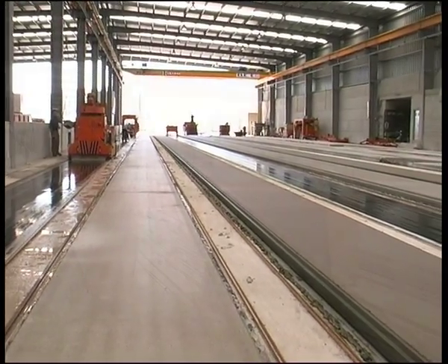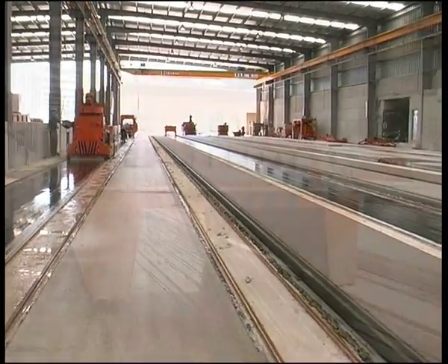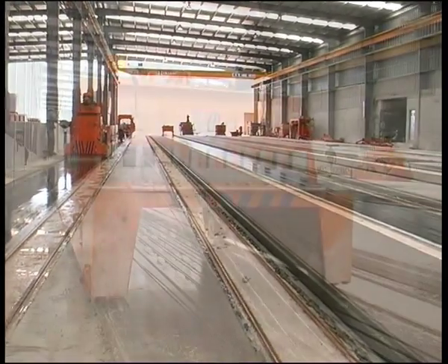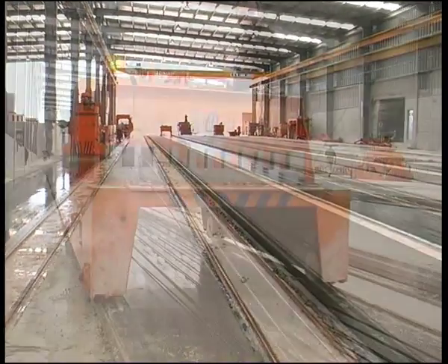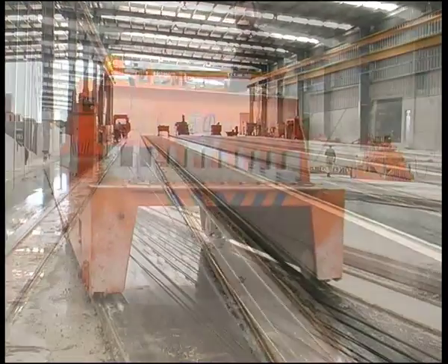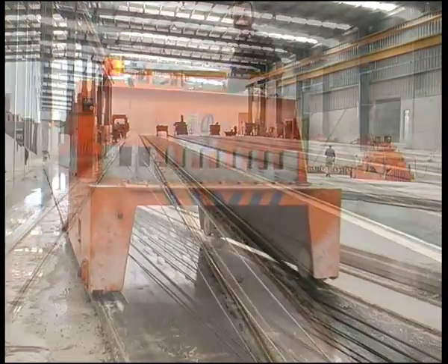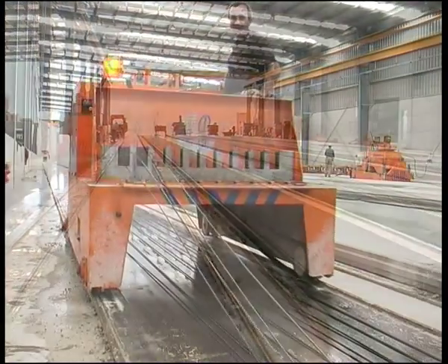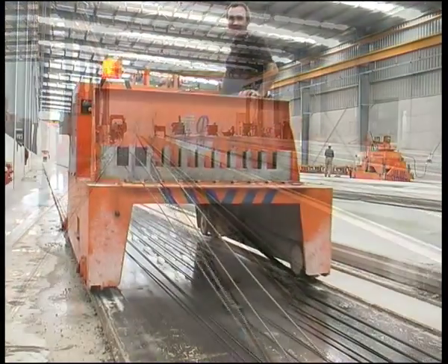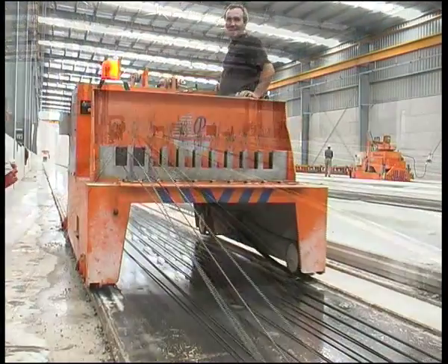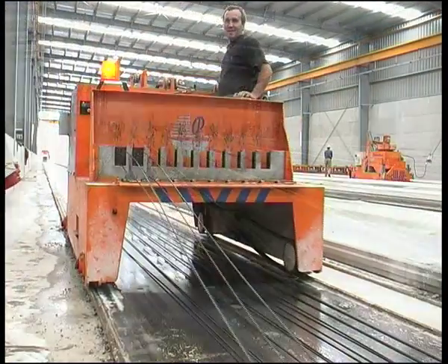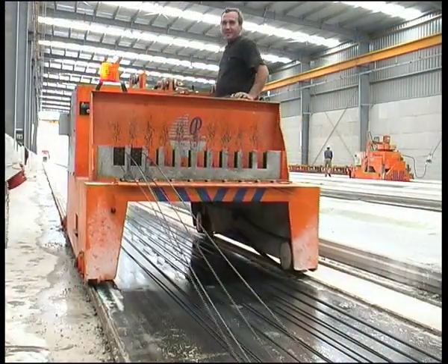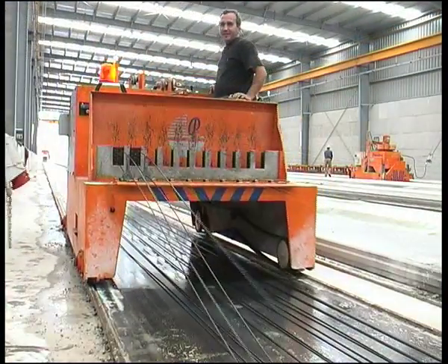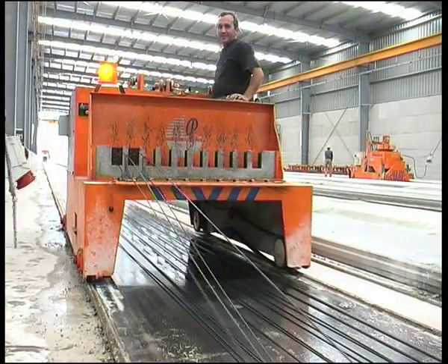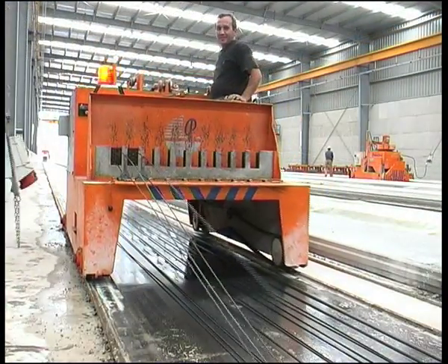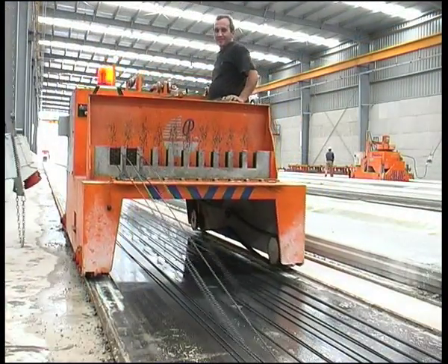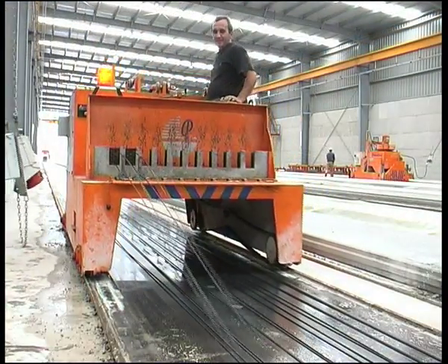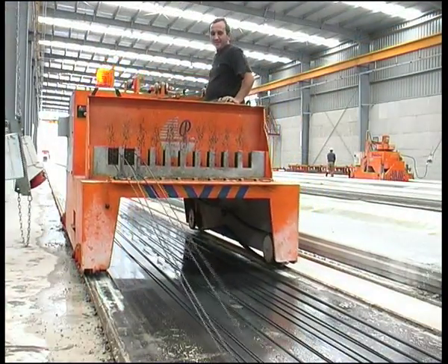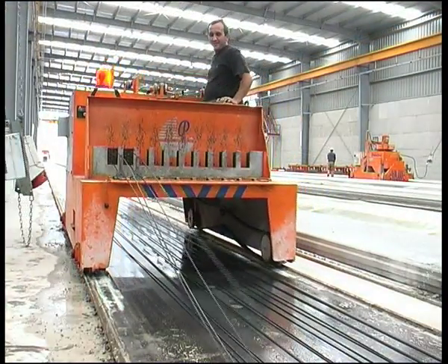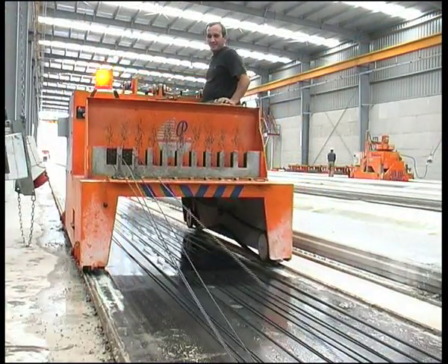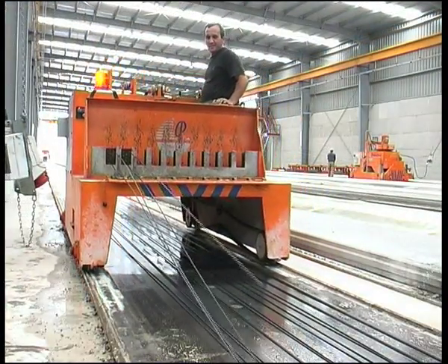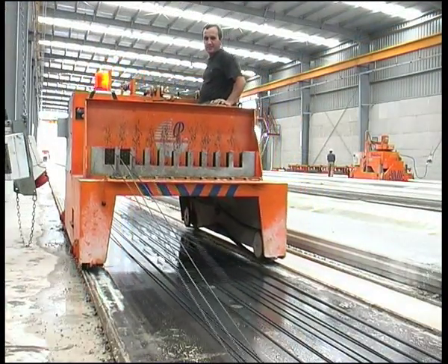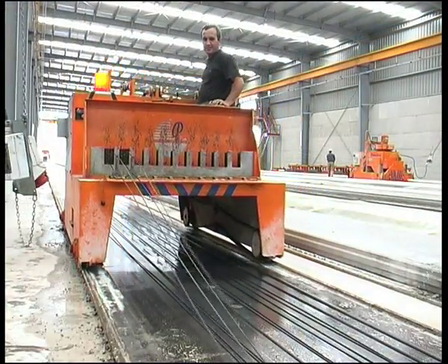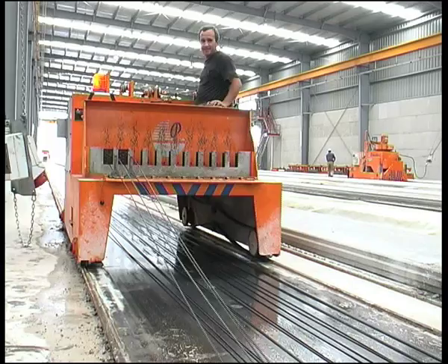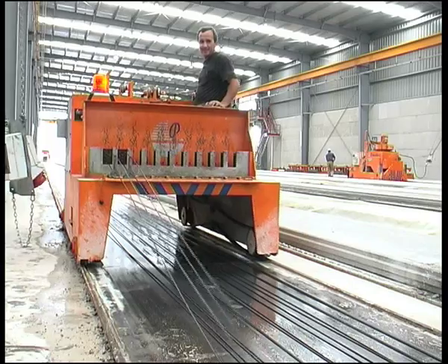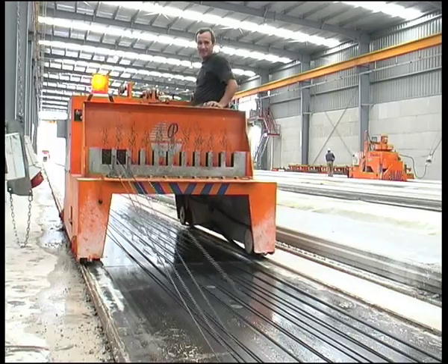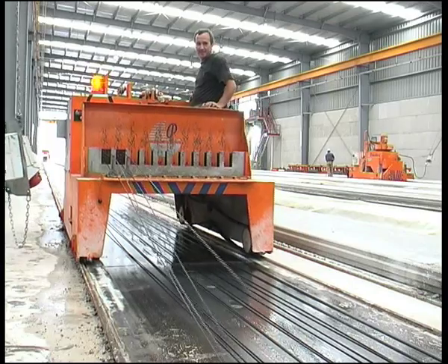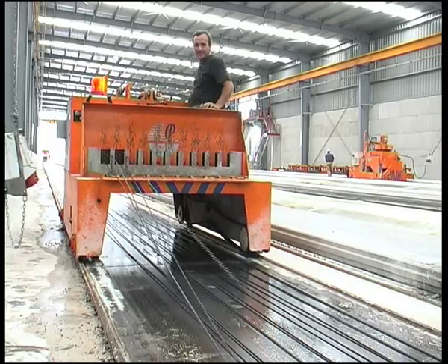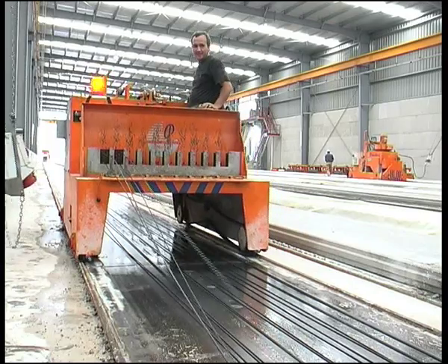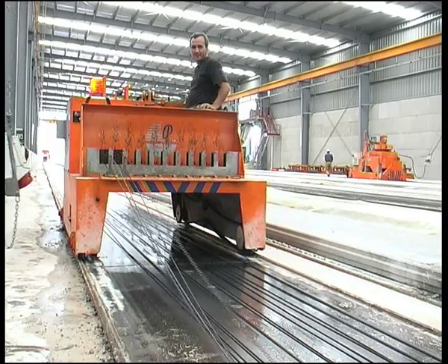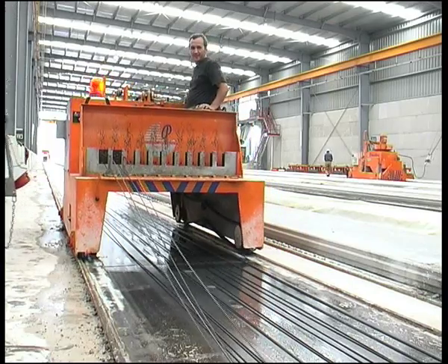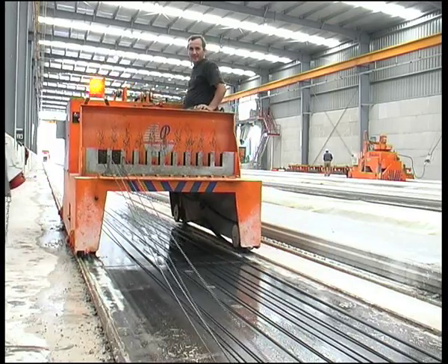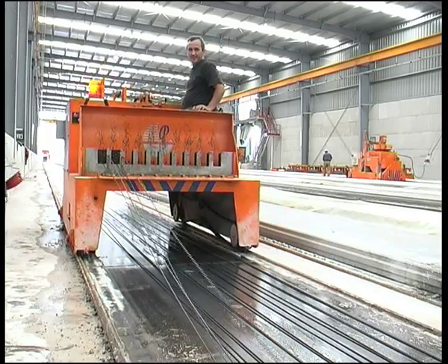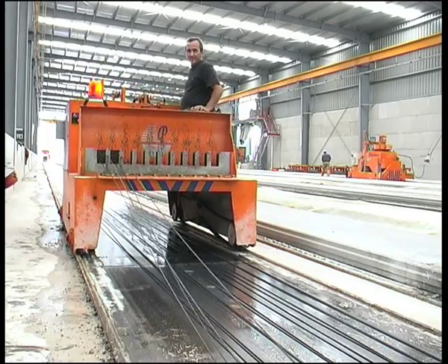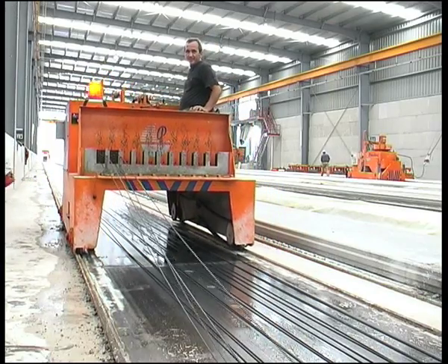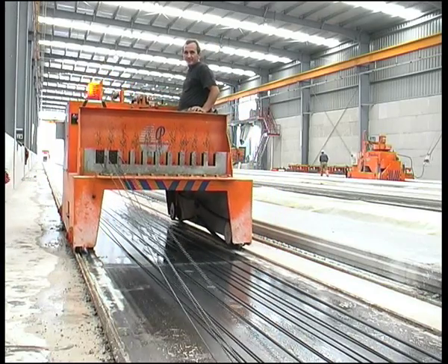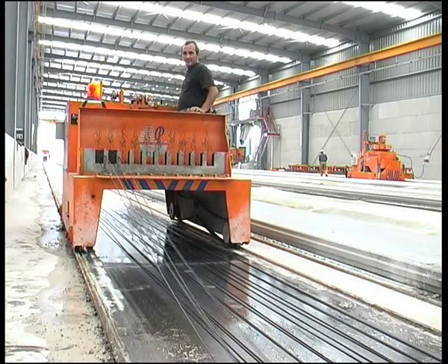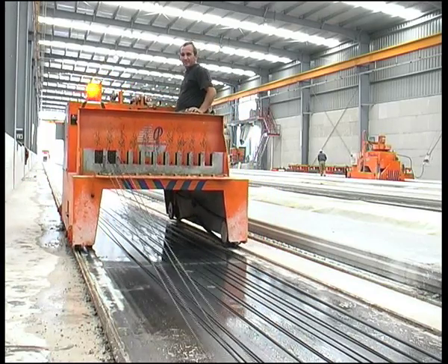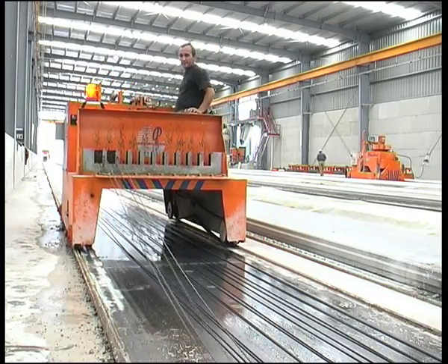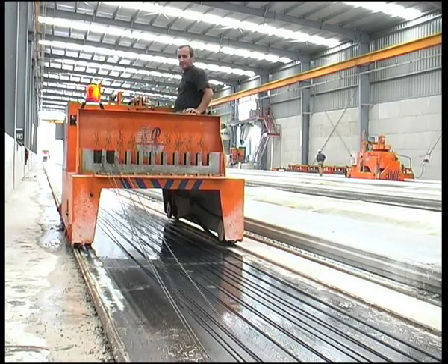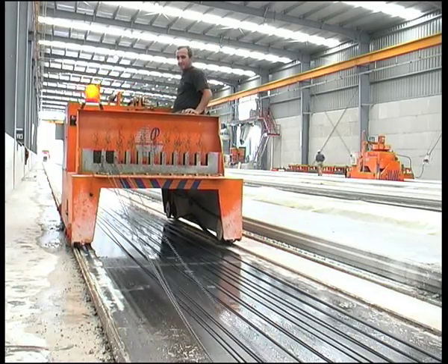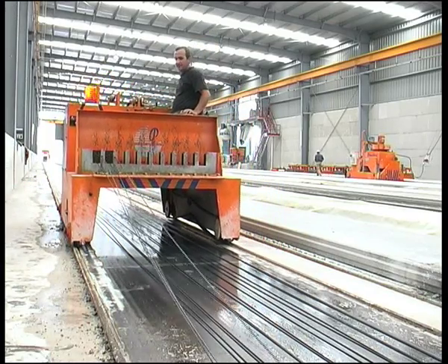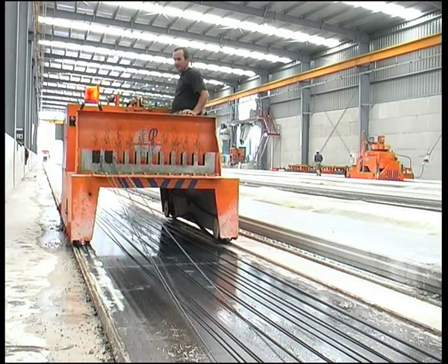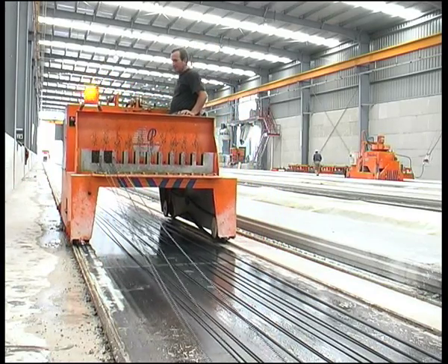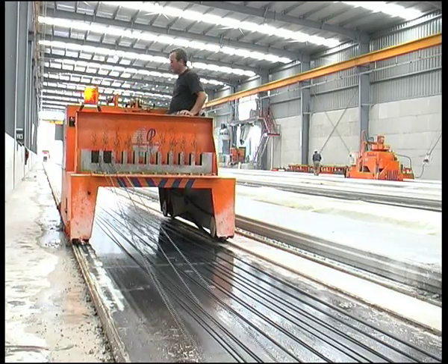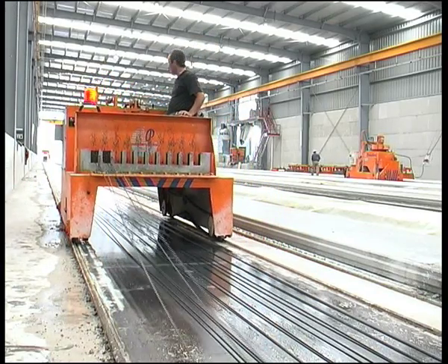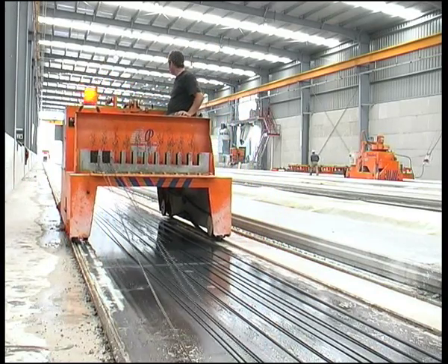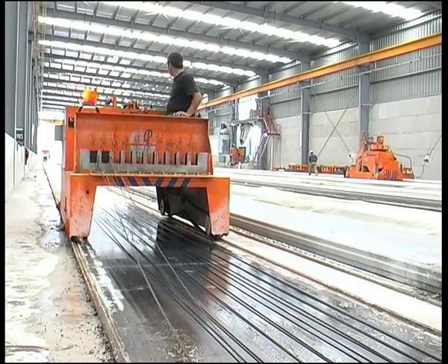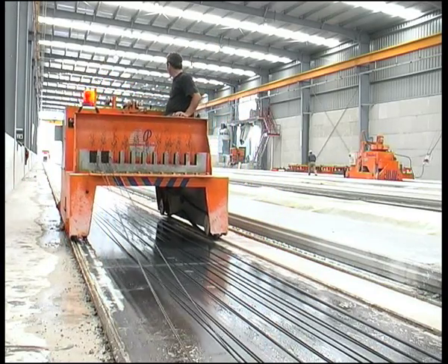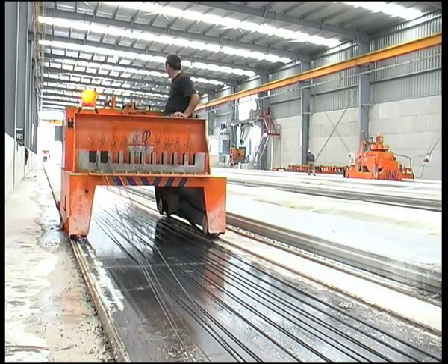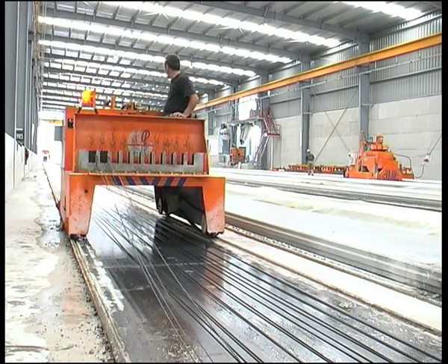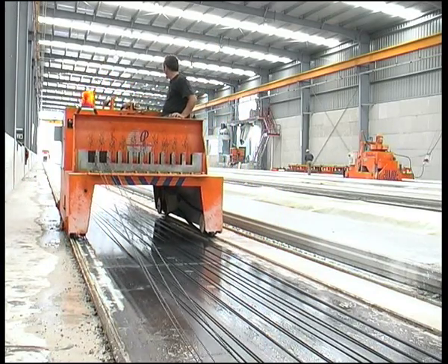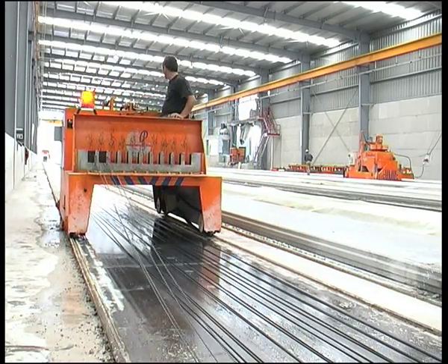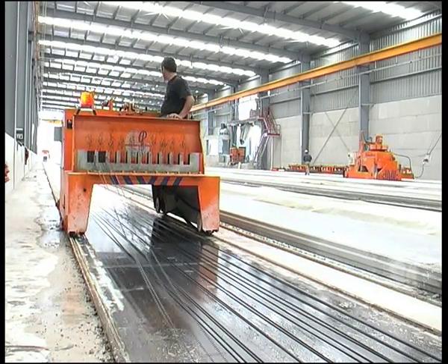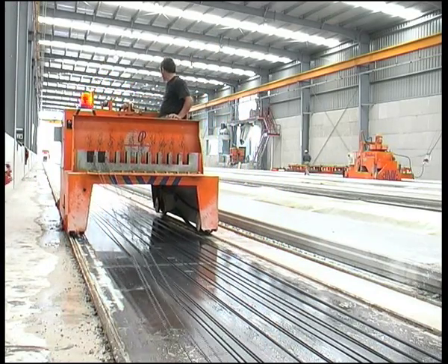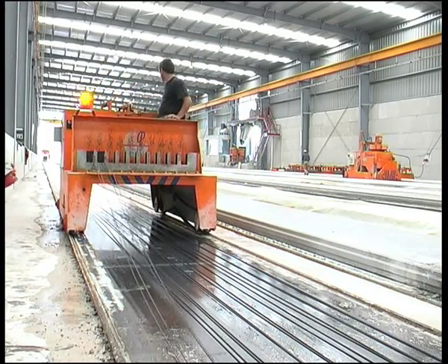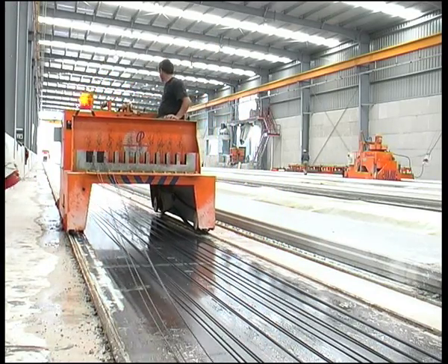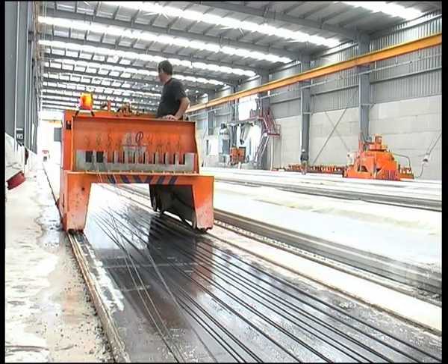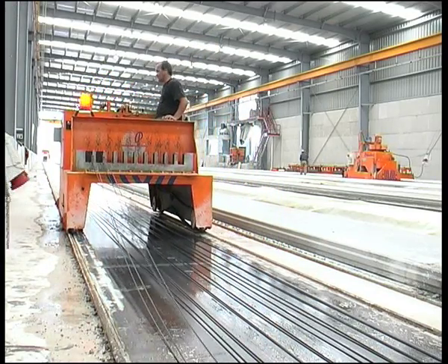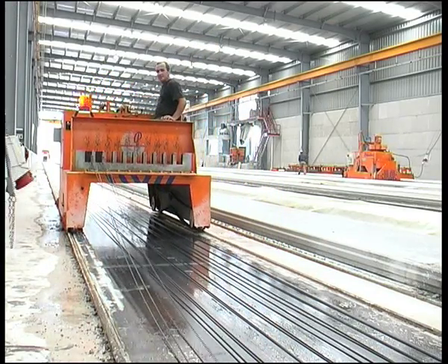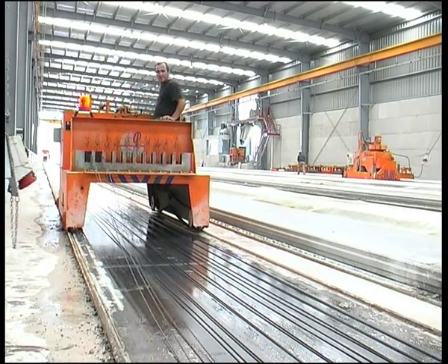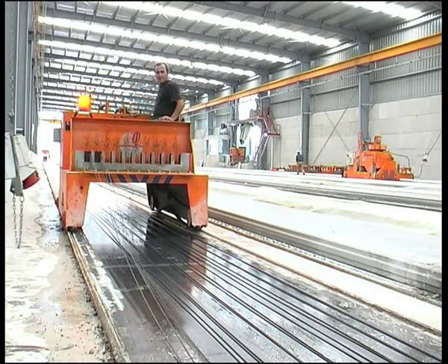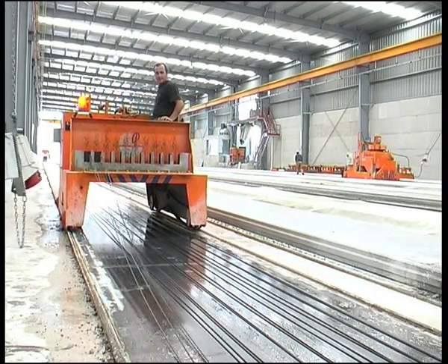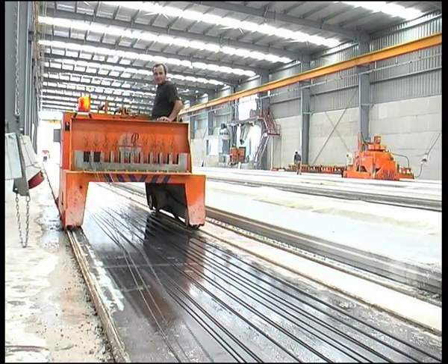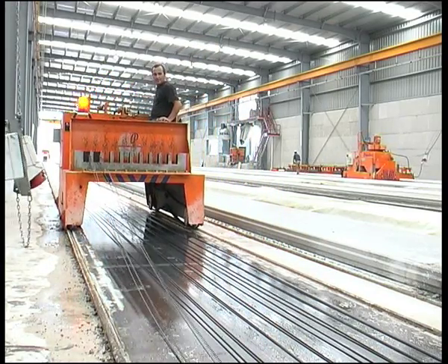The wire pulling machine is used to pull the wires or strands along the beds to the anchoring and tensioning position.